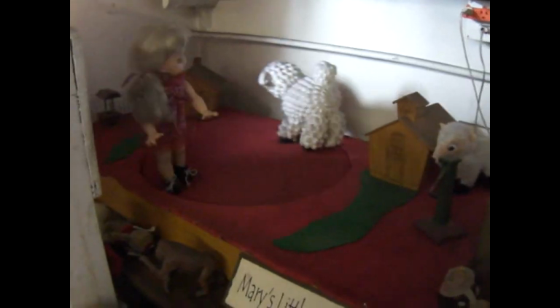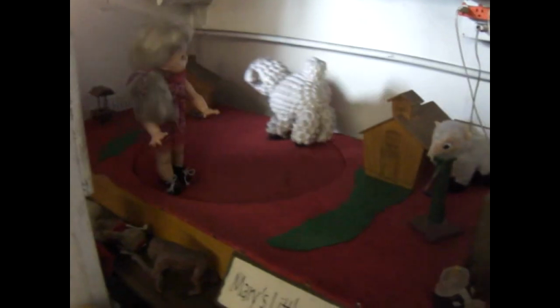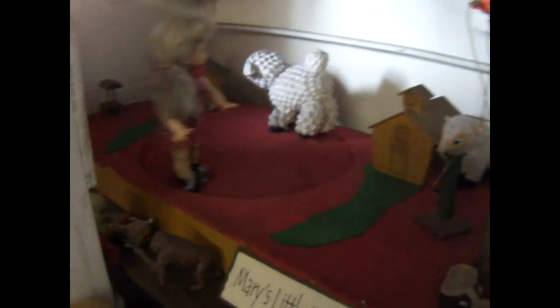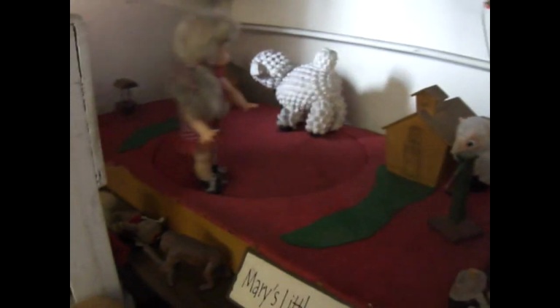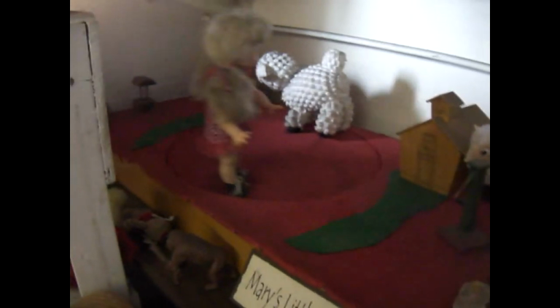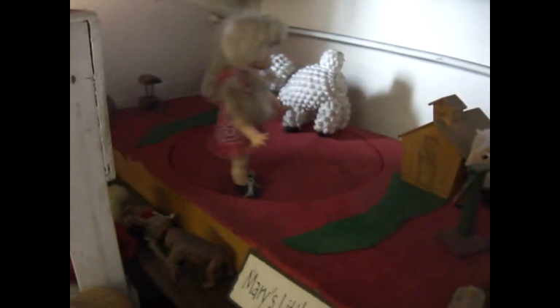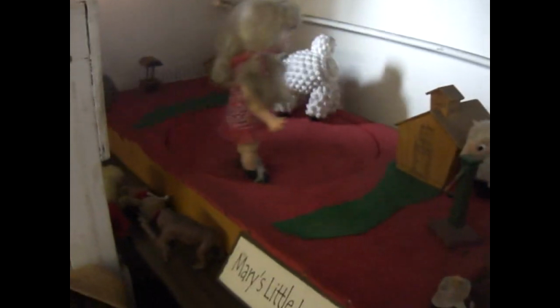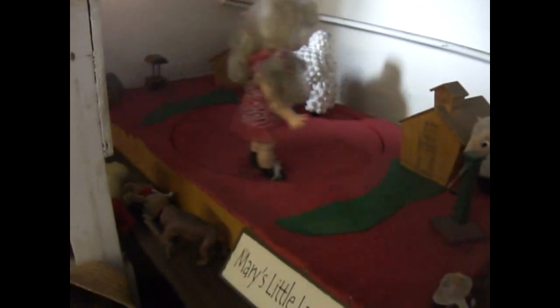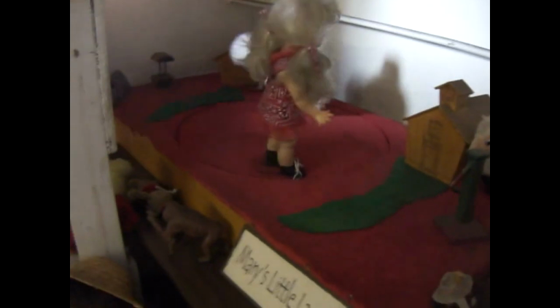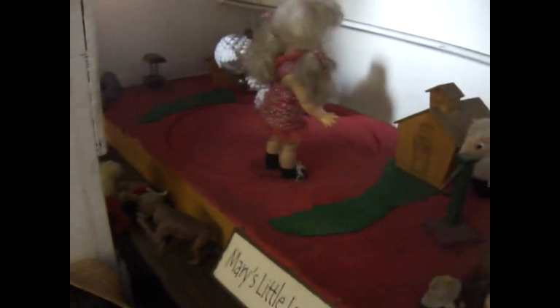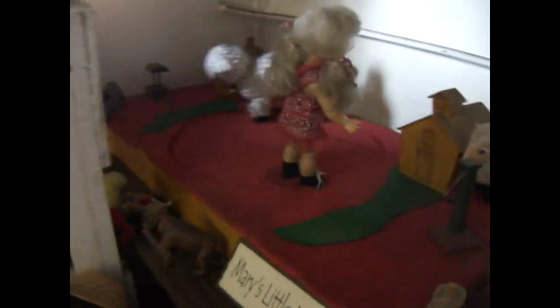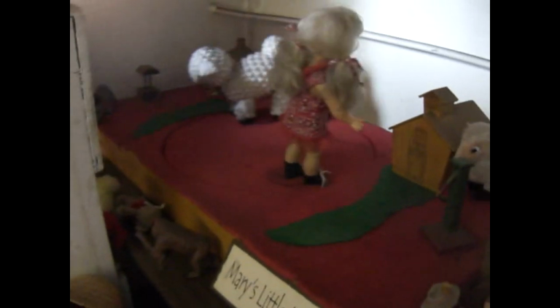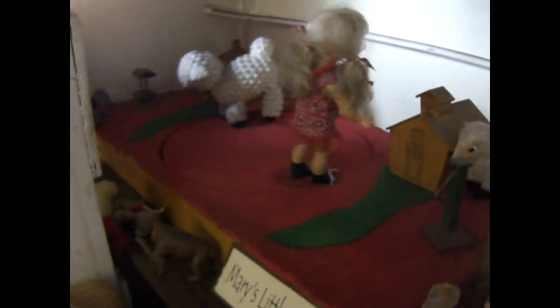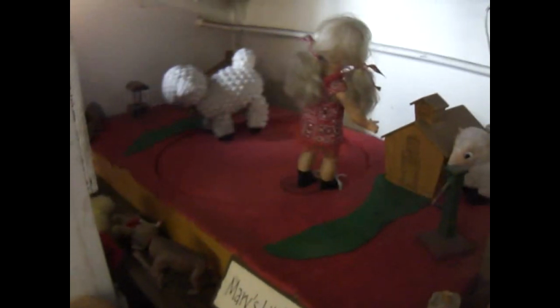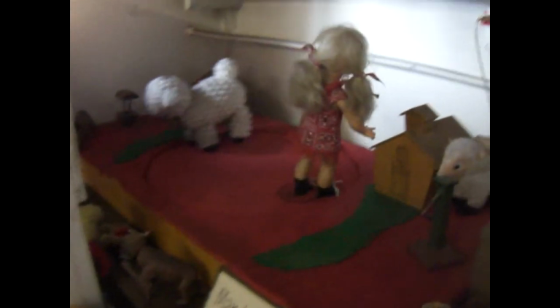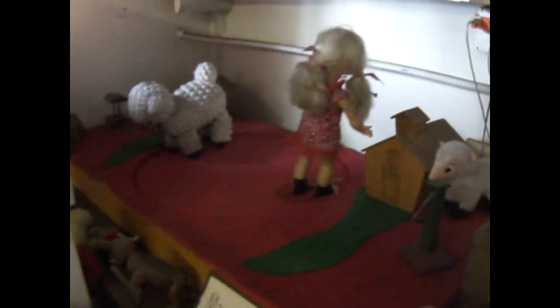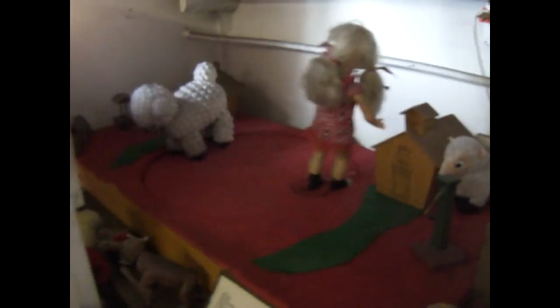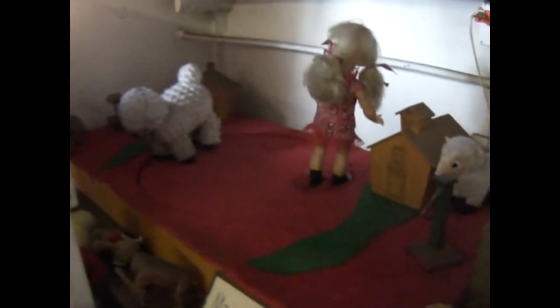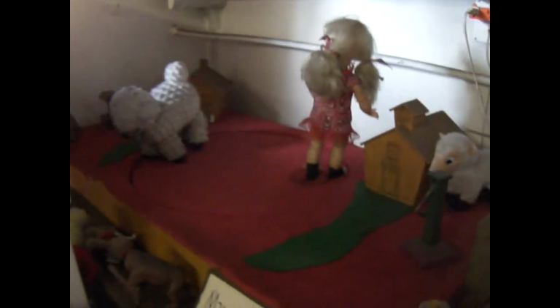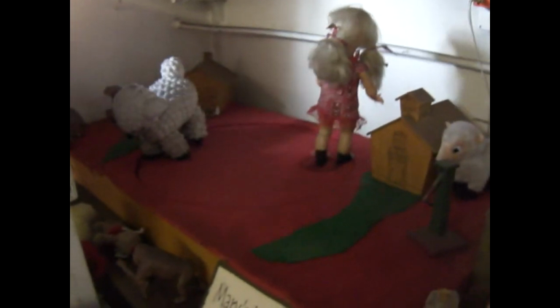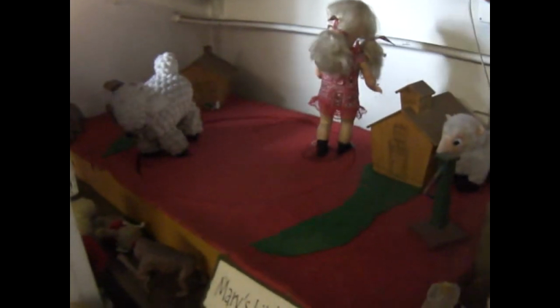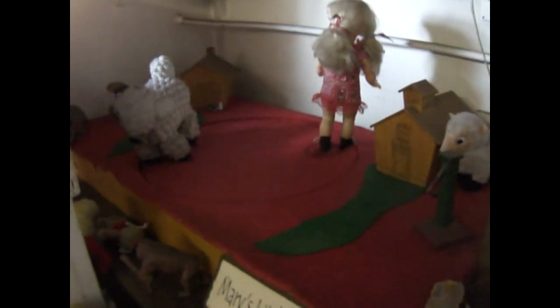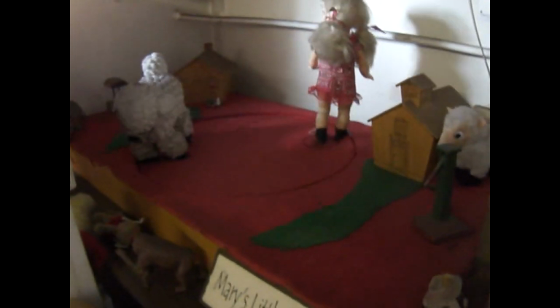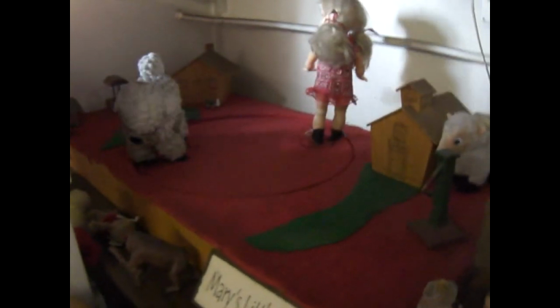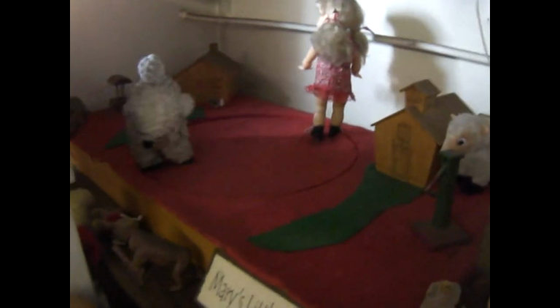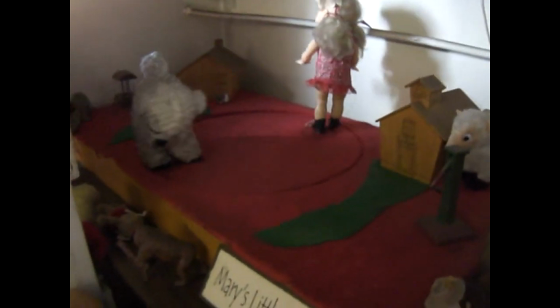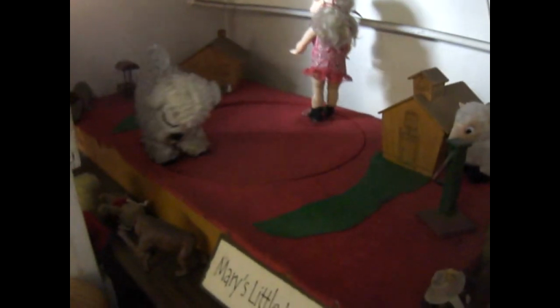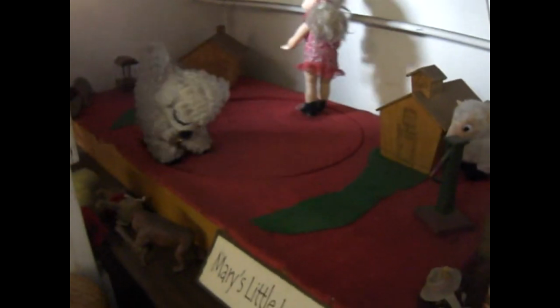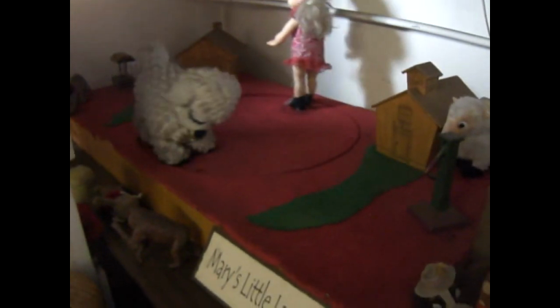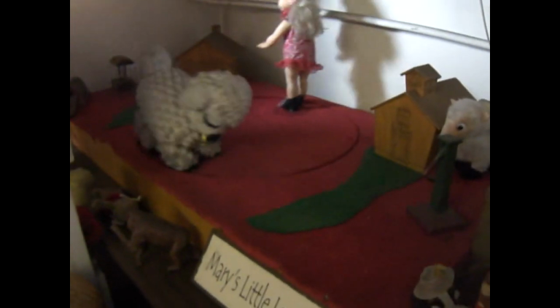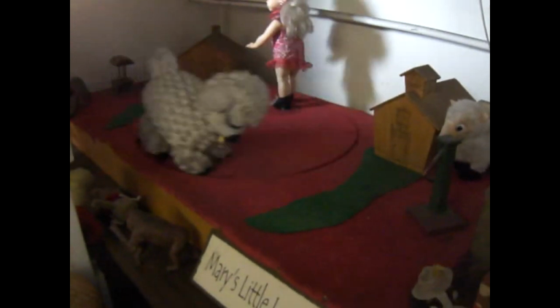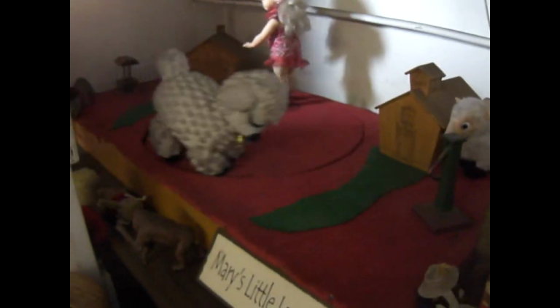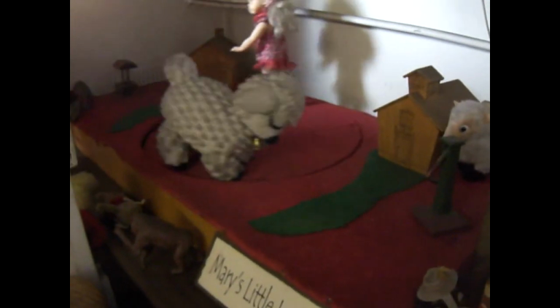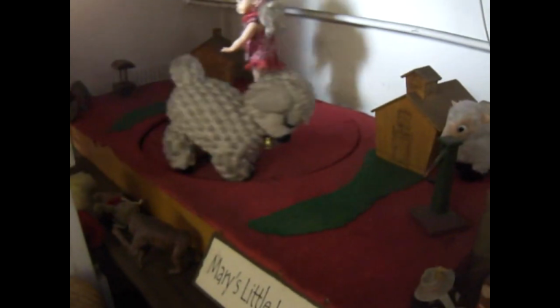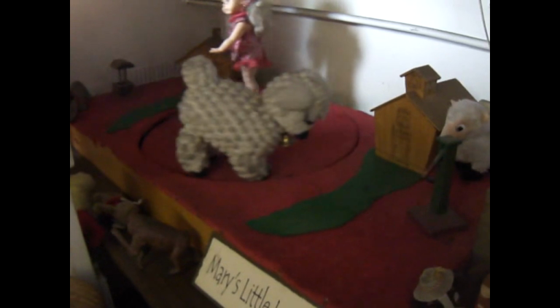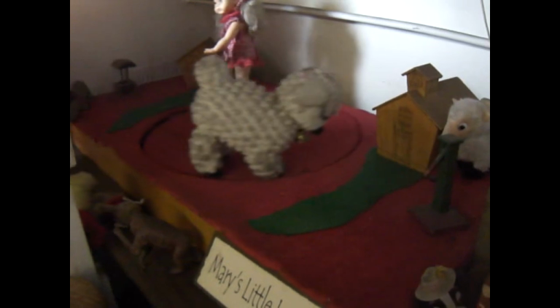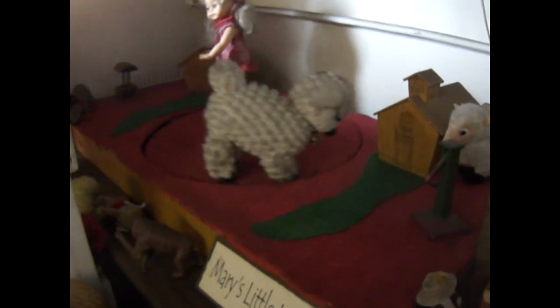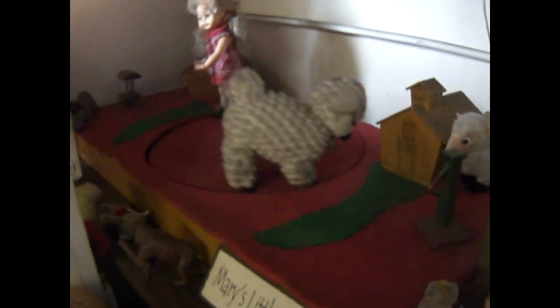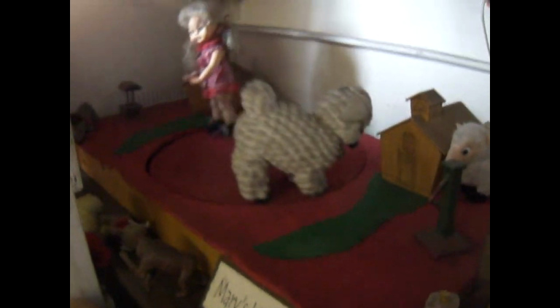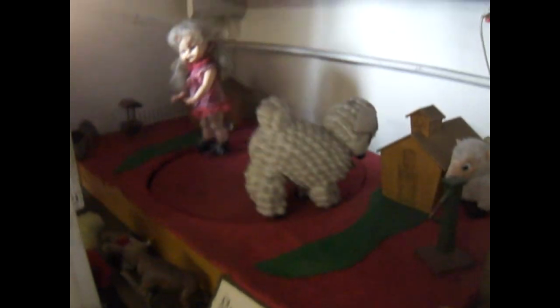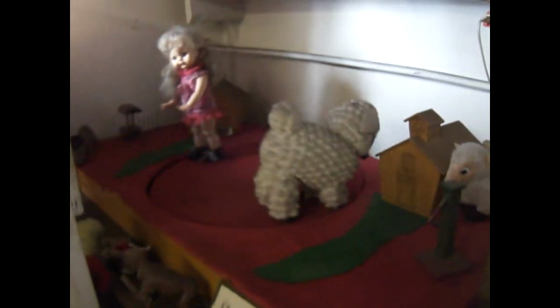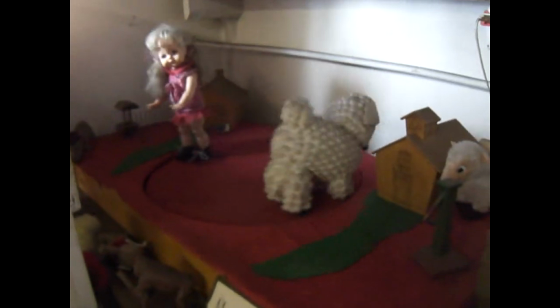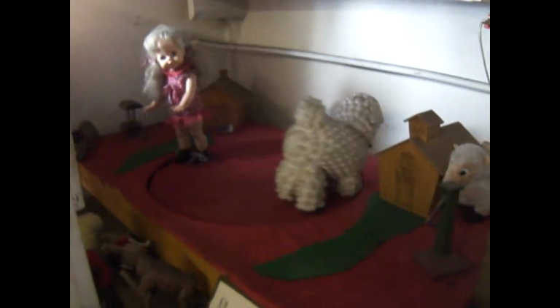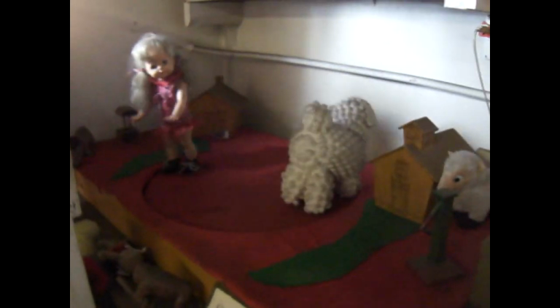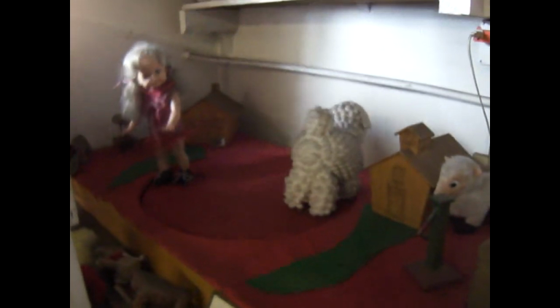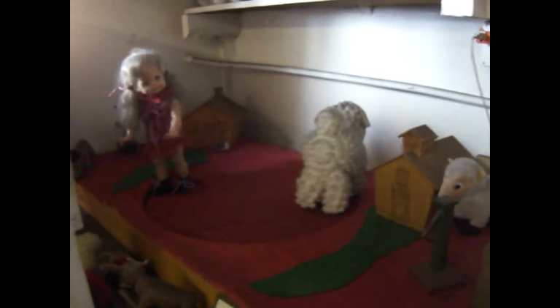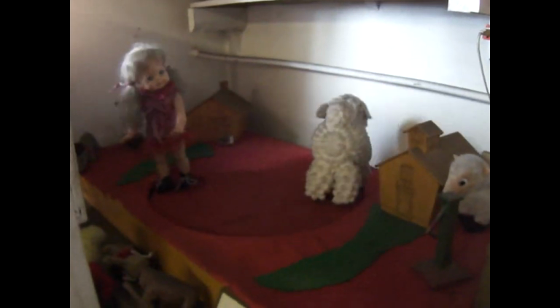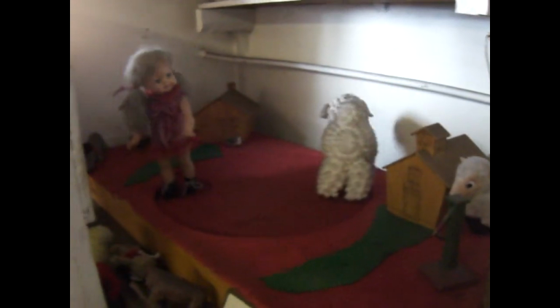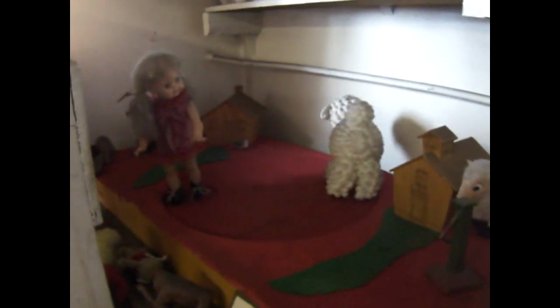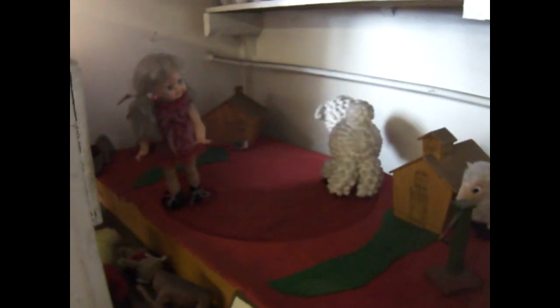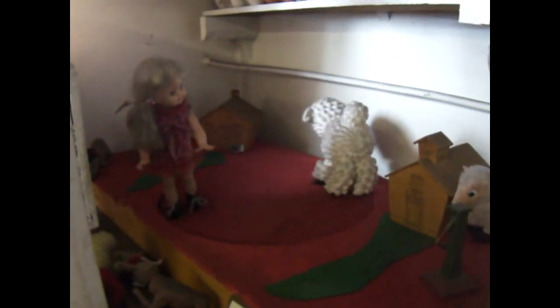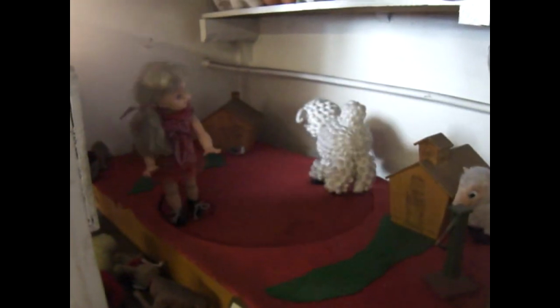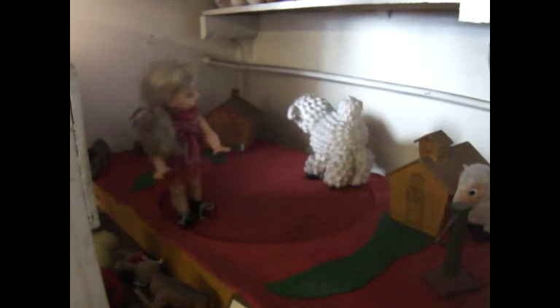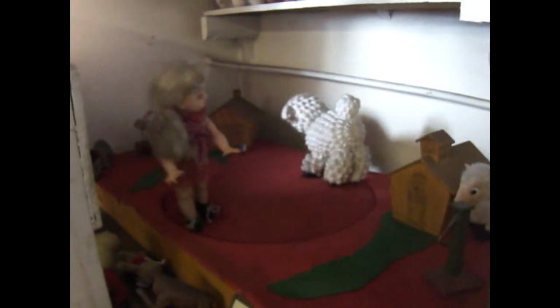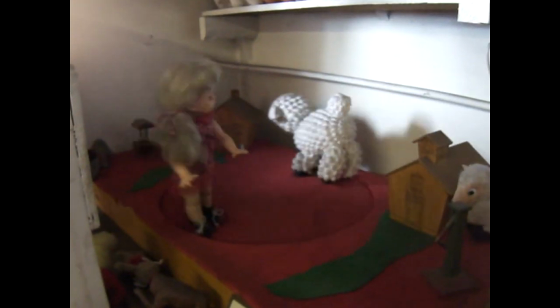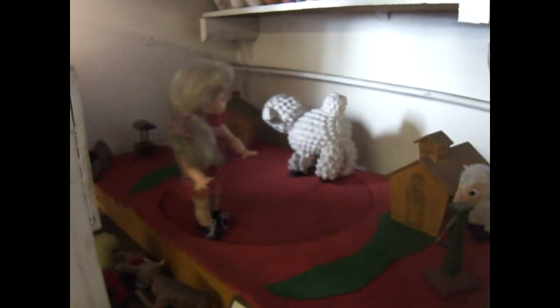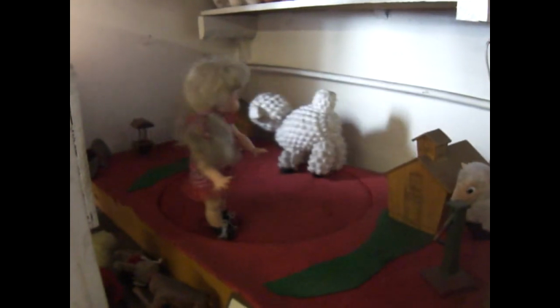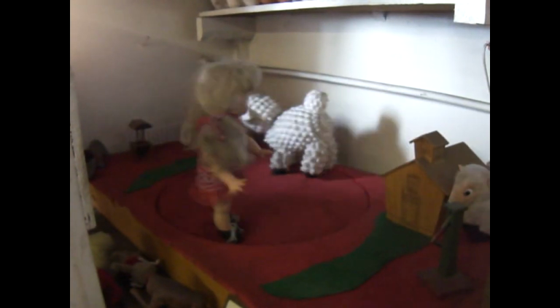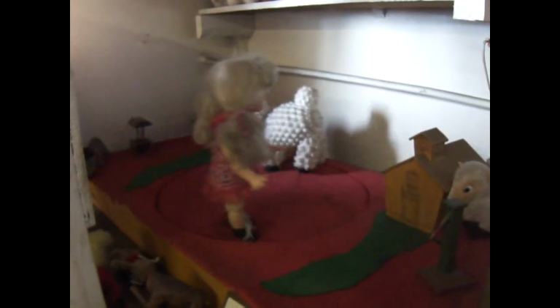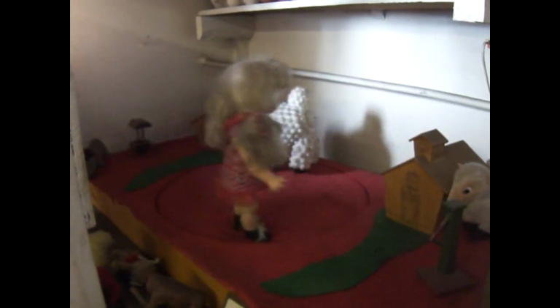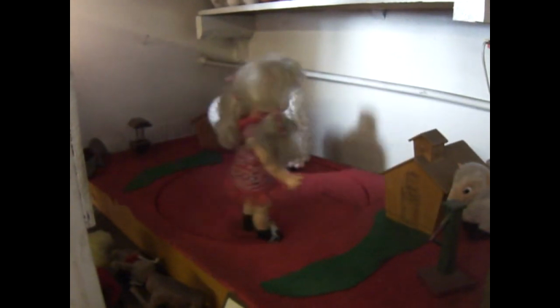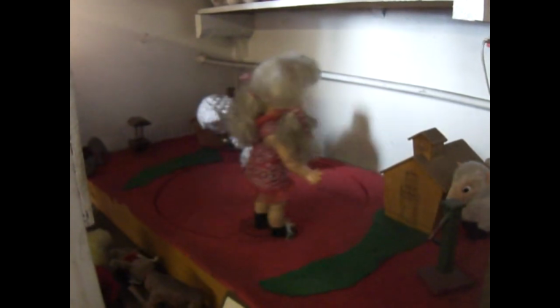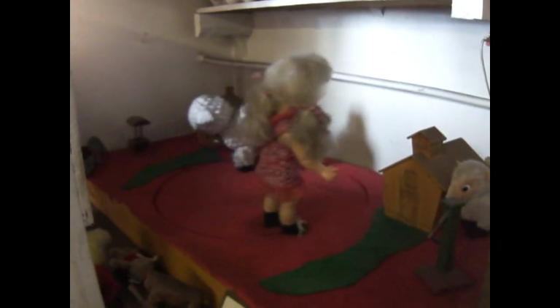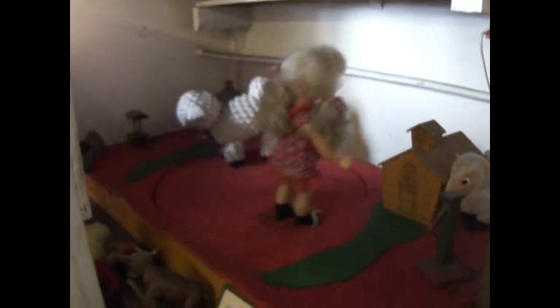Hey, Mary had a little lamb. His fleece was white as snow, and everywhere that Mary went the lamb was sure to go.